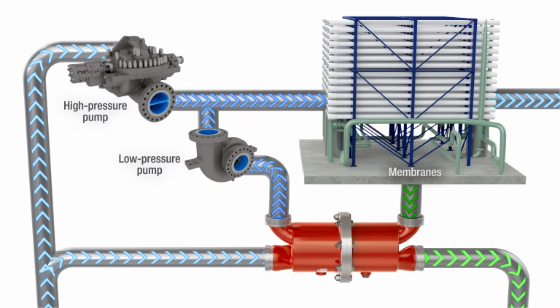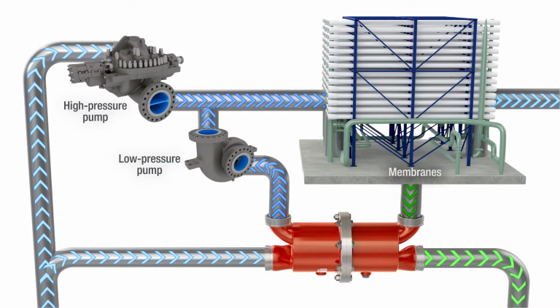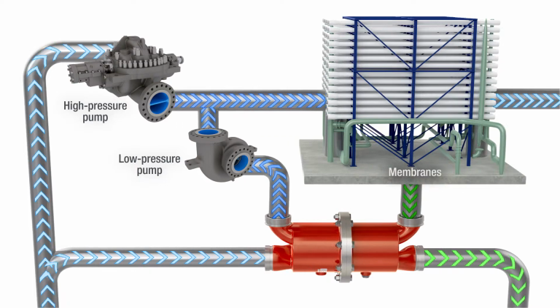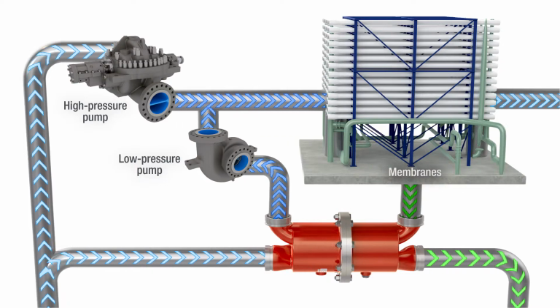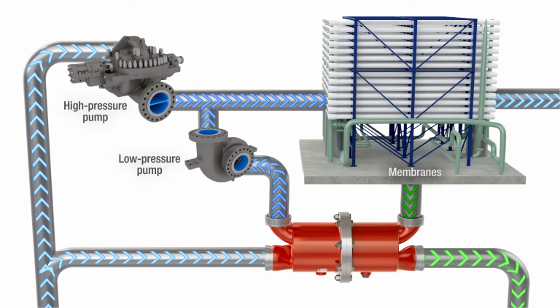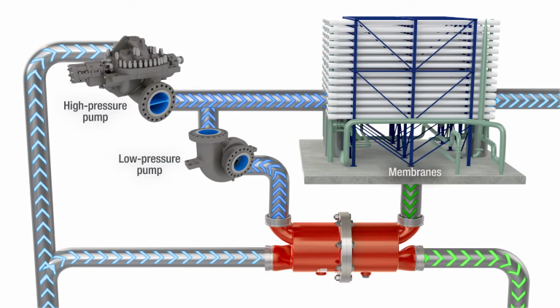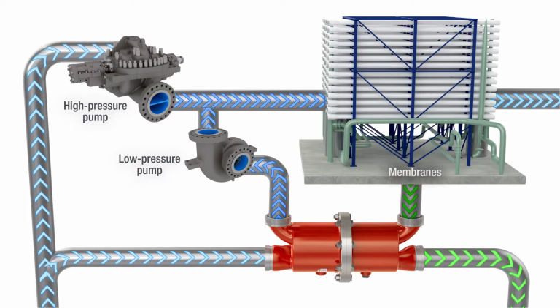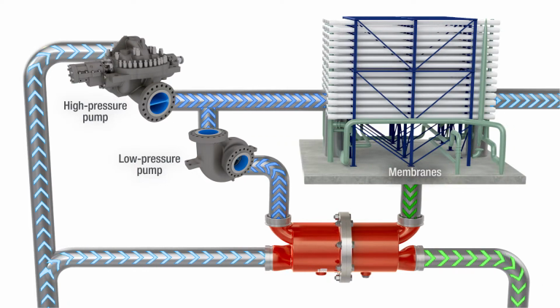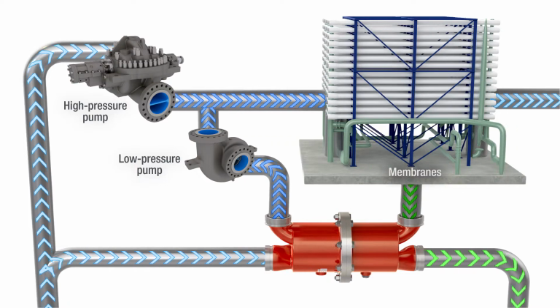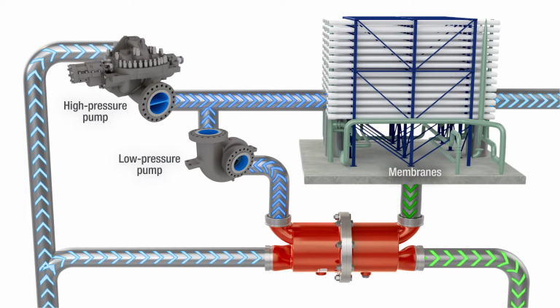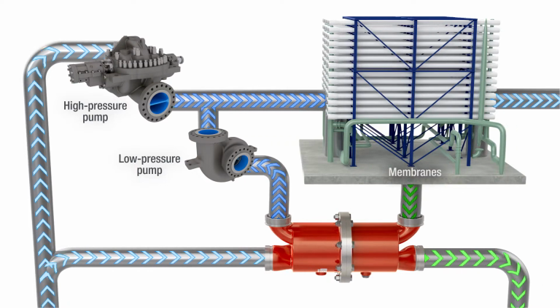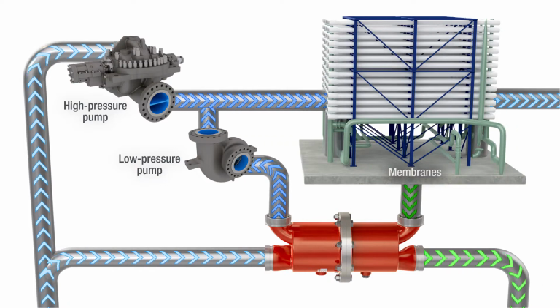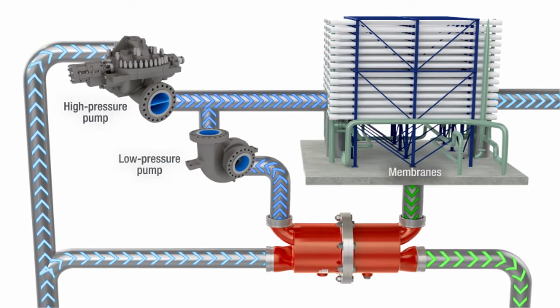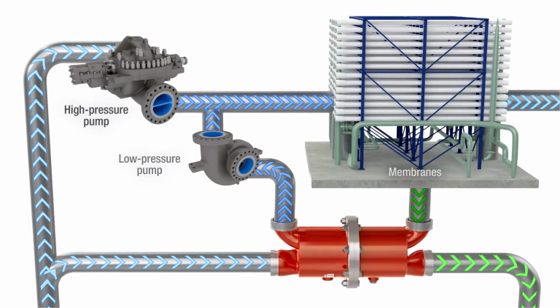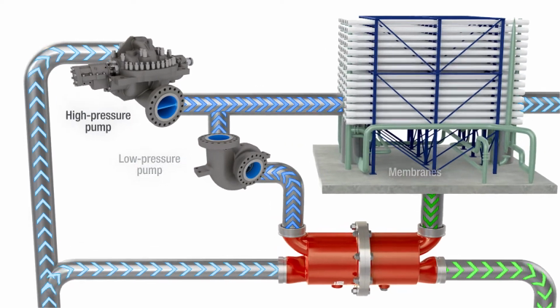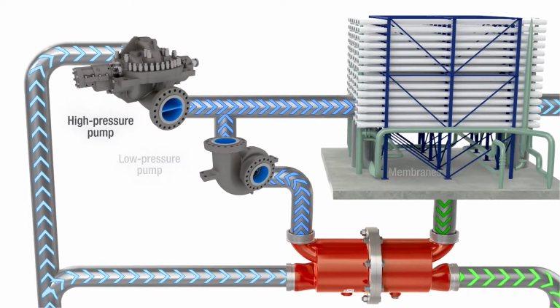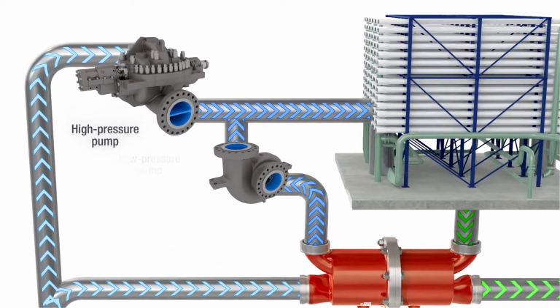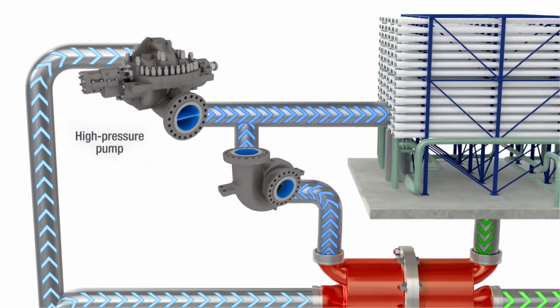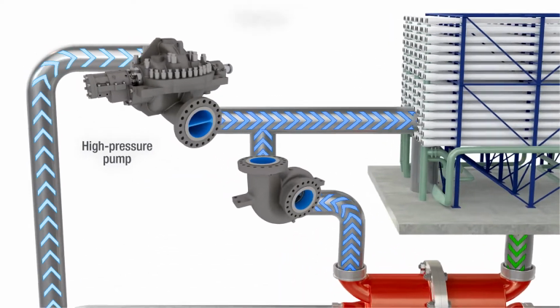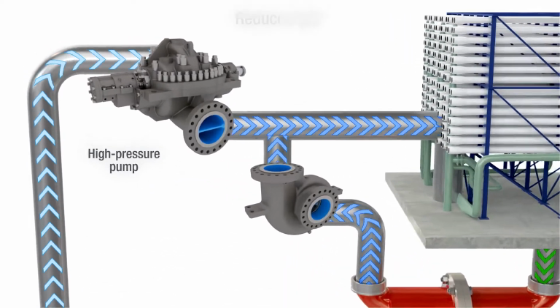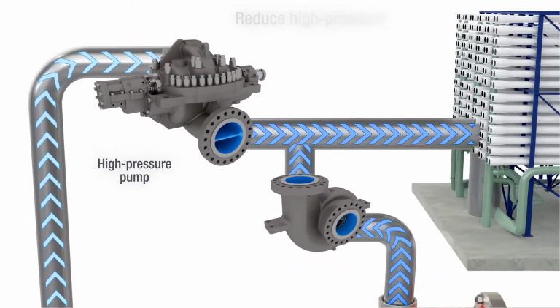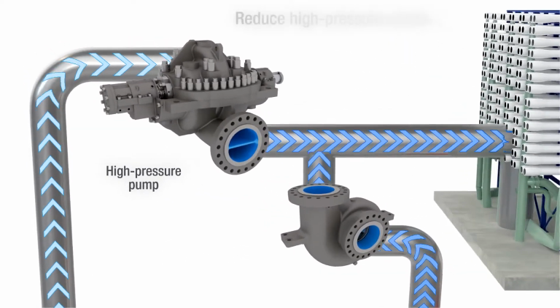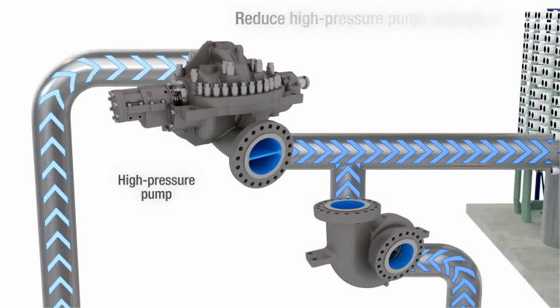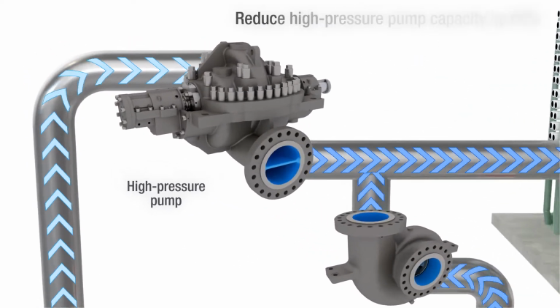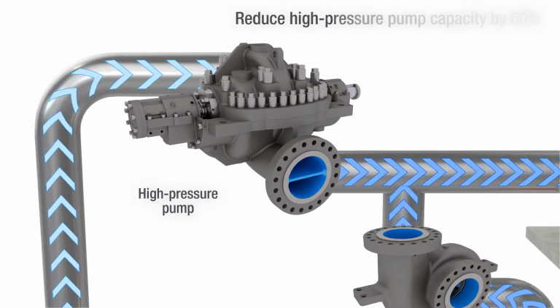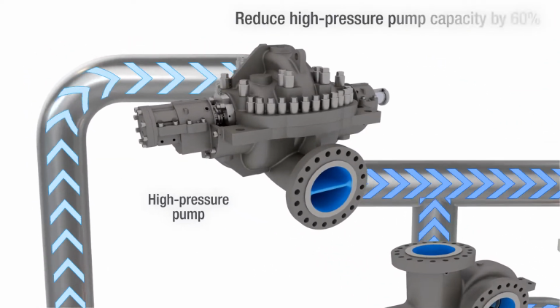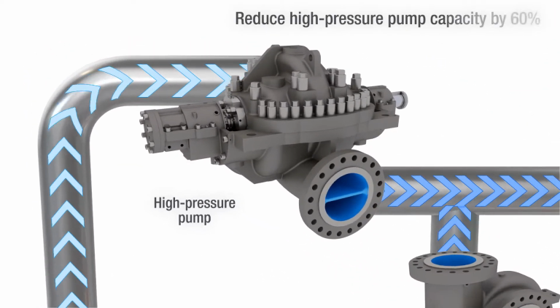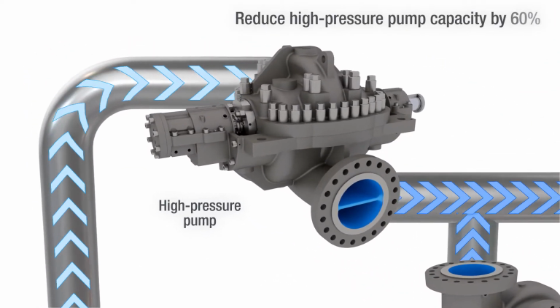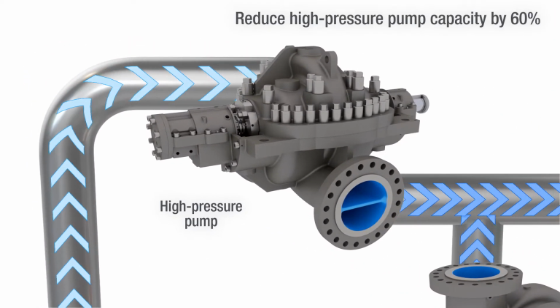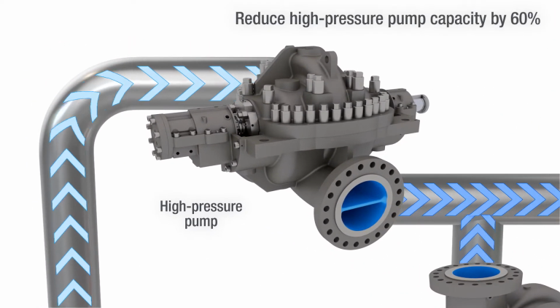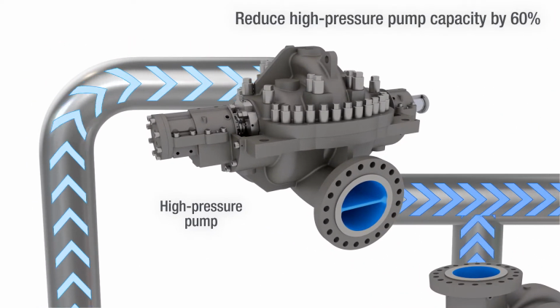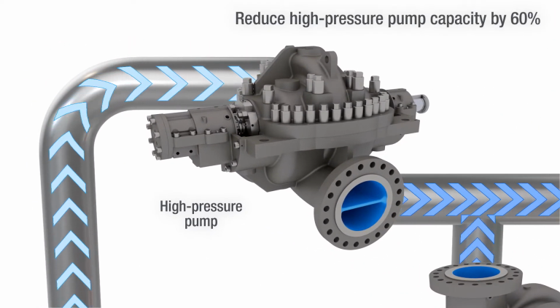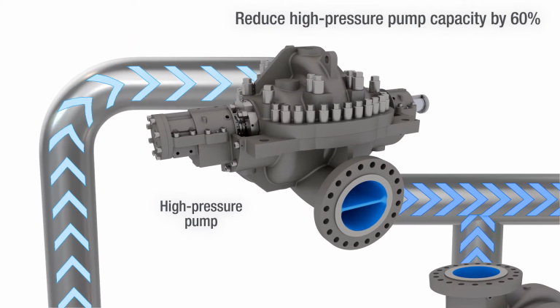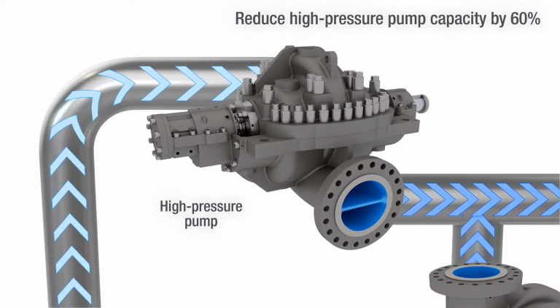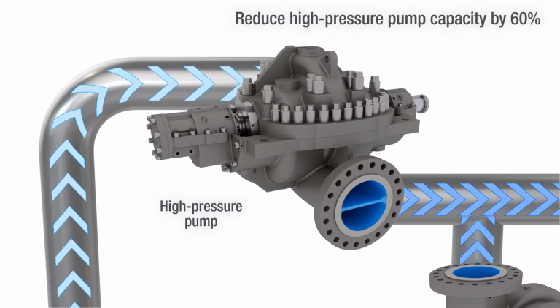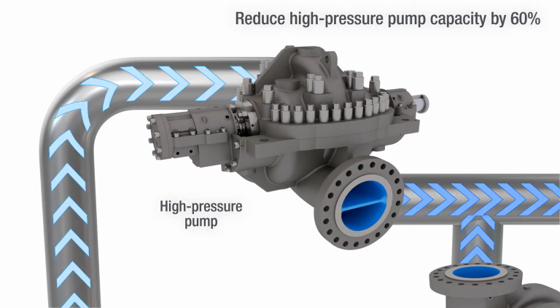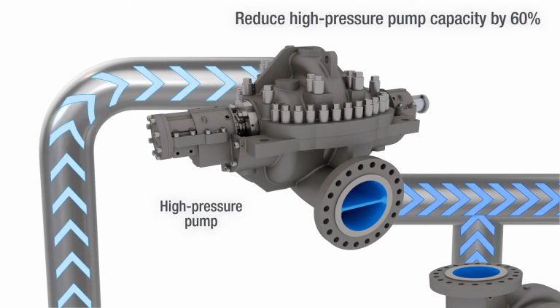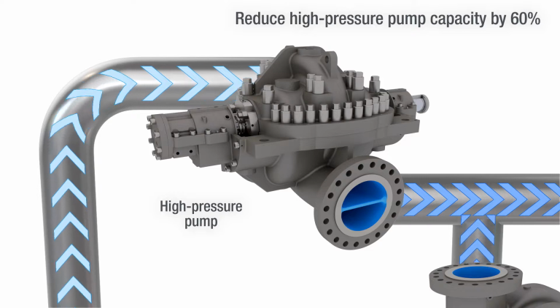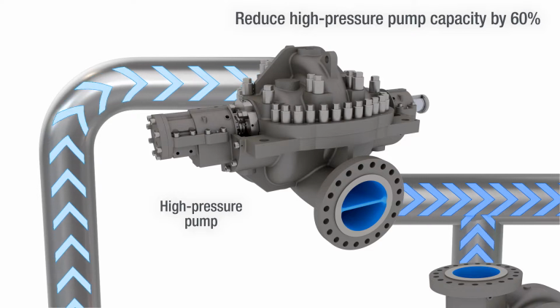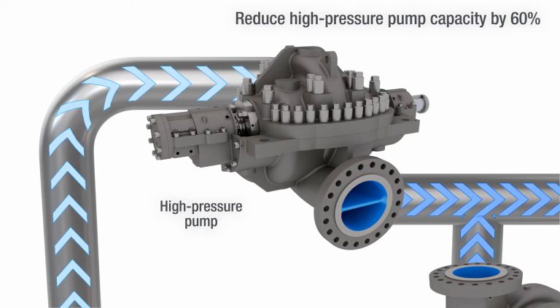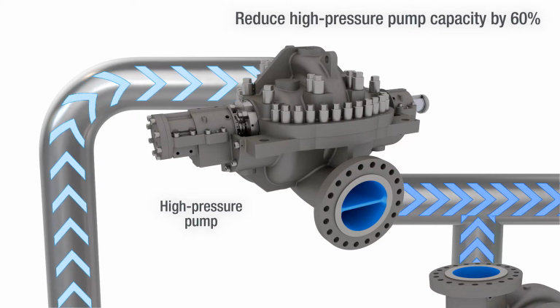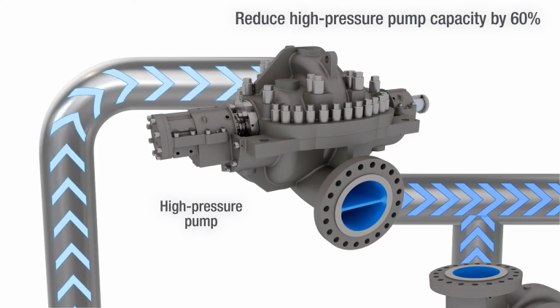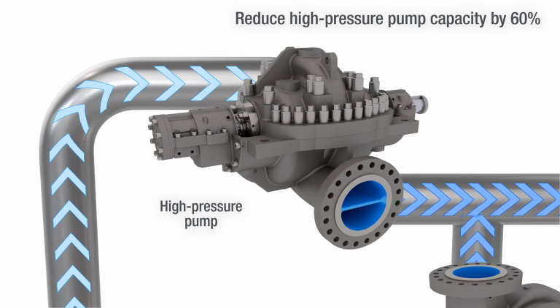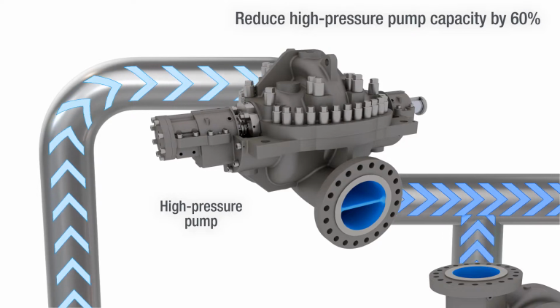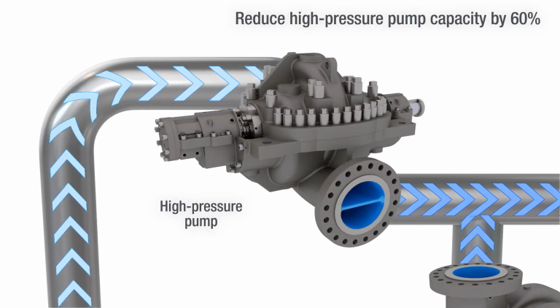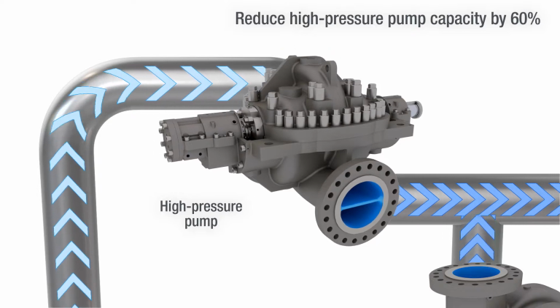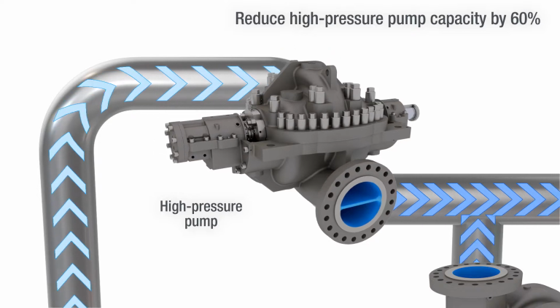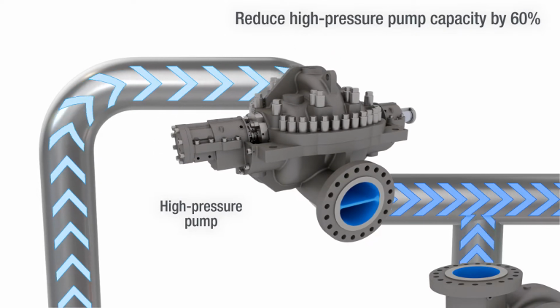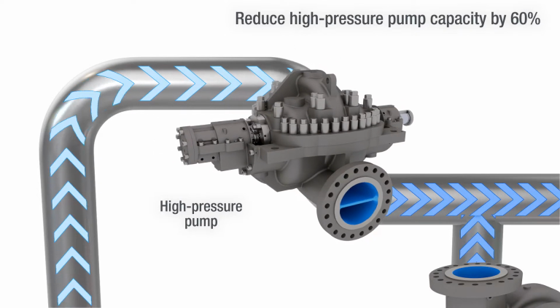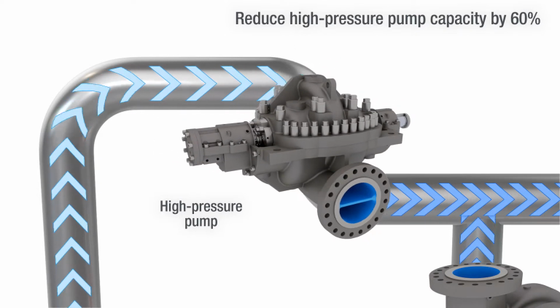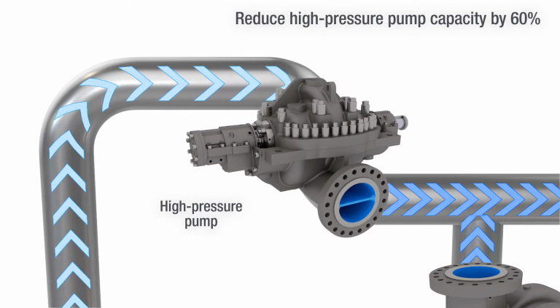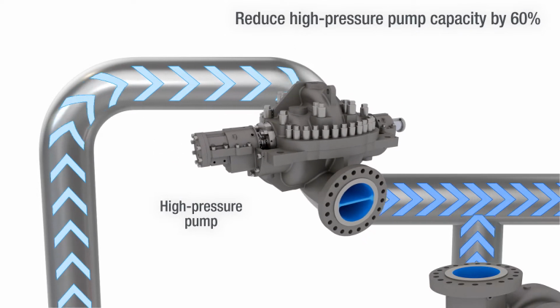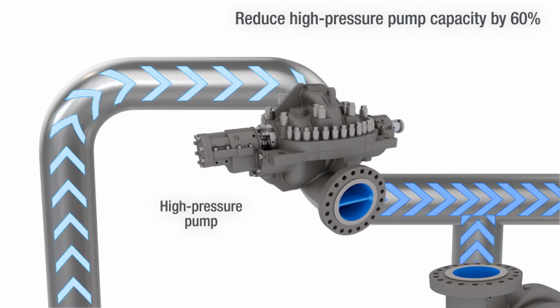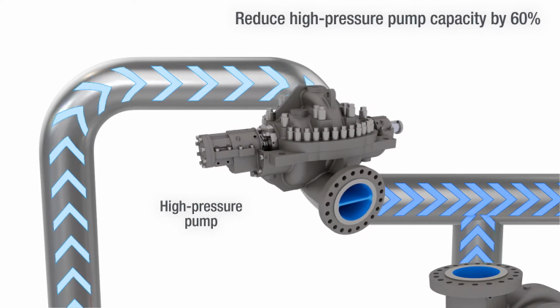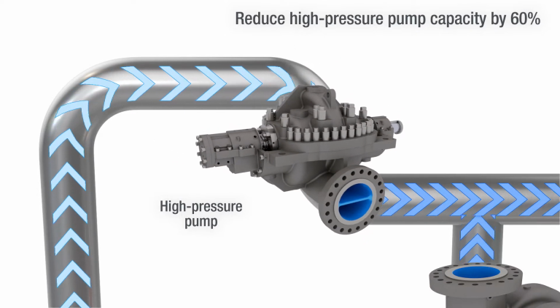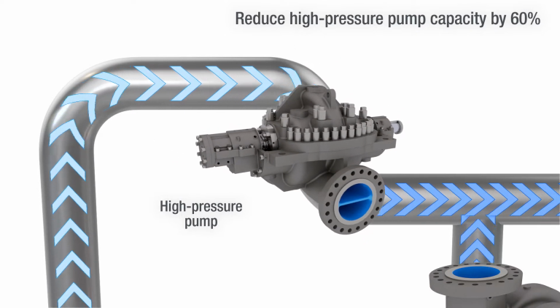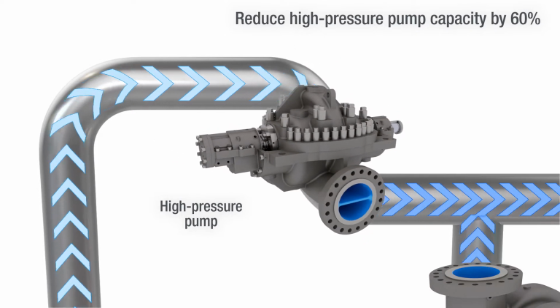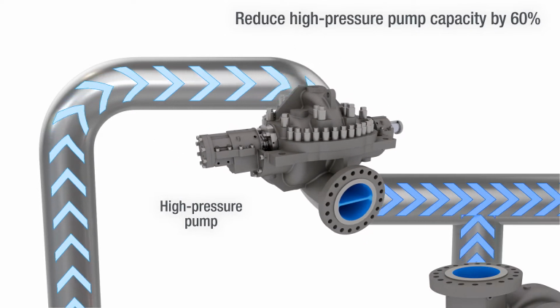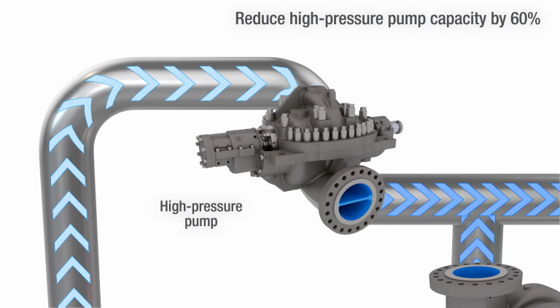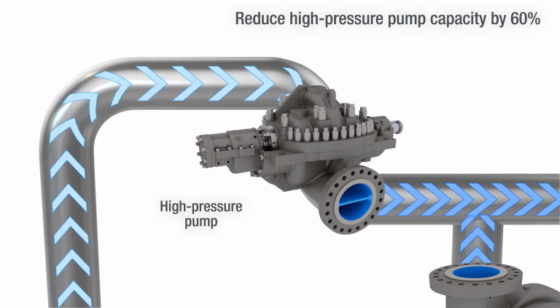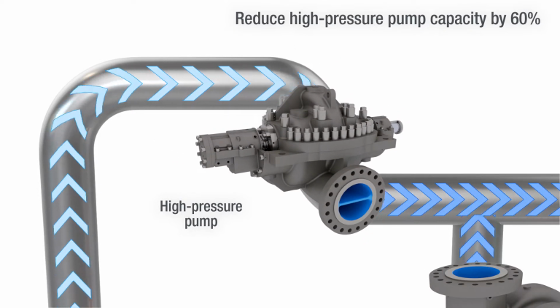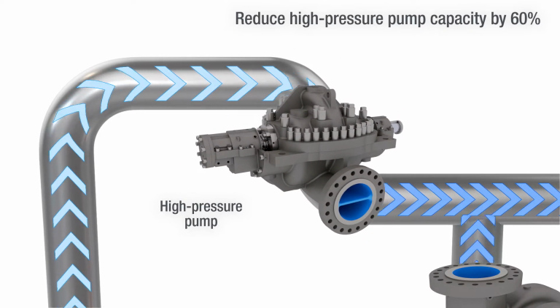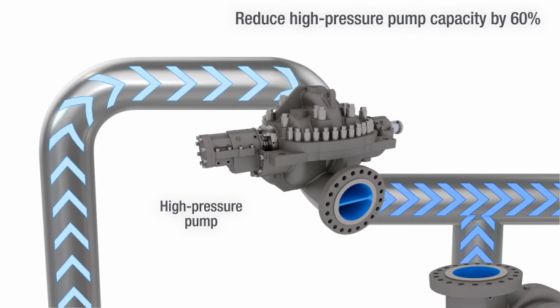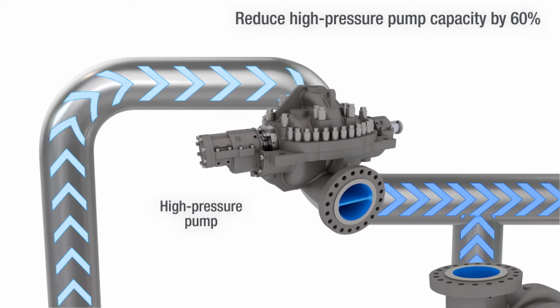It also enables high pressure pump capacity to be reduced by as much as 60%, leading to capital expense savings.